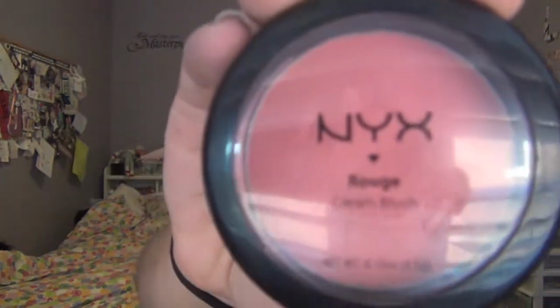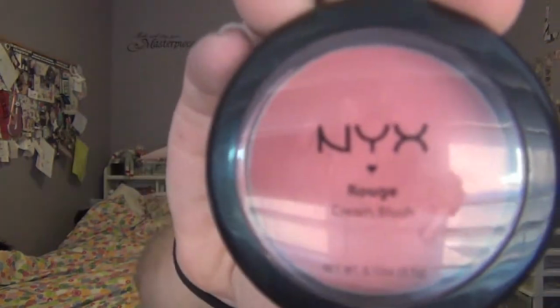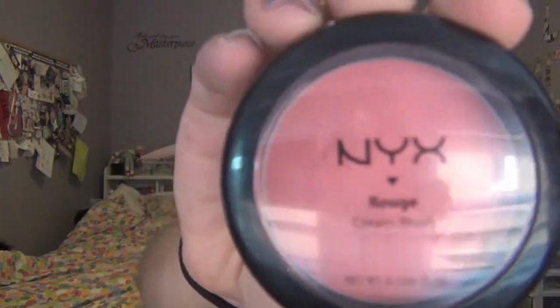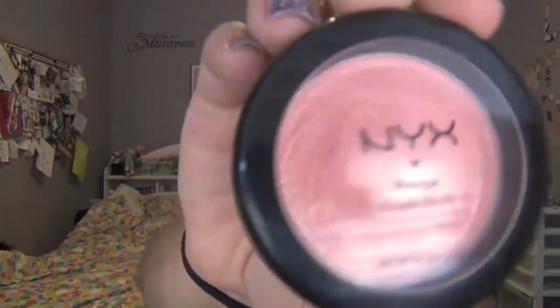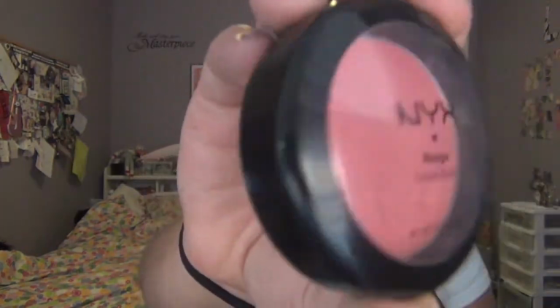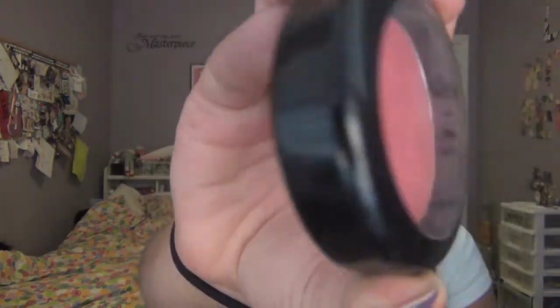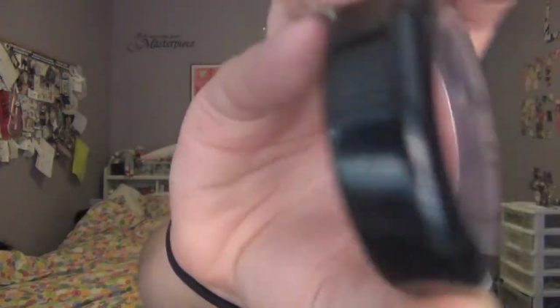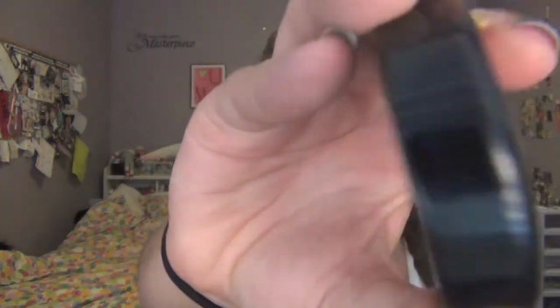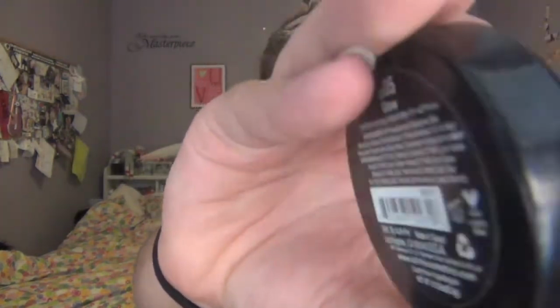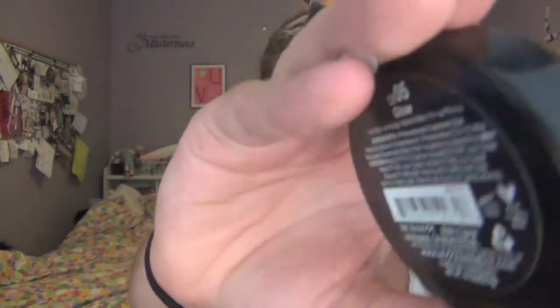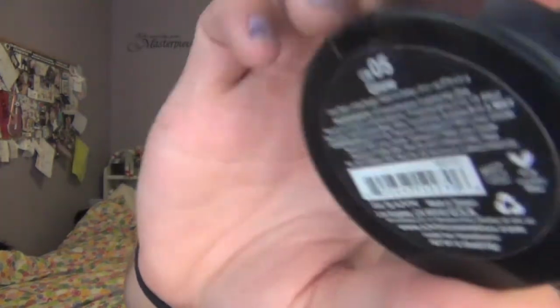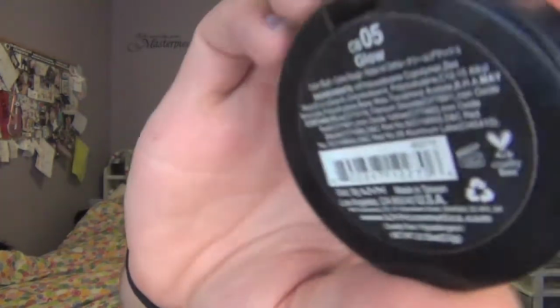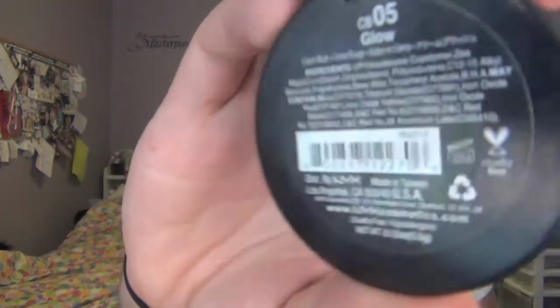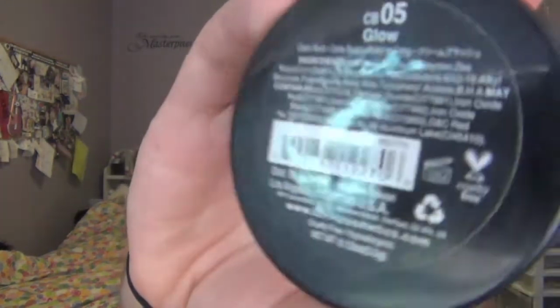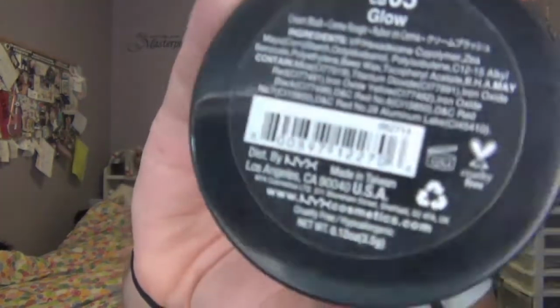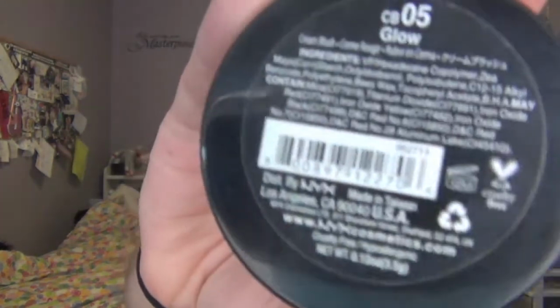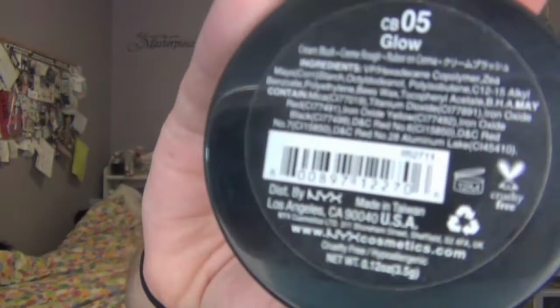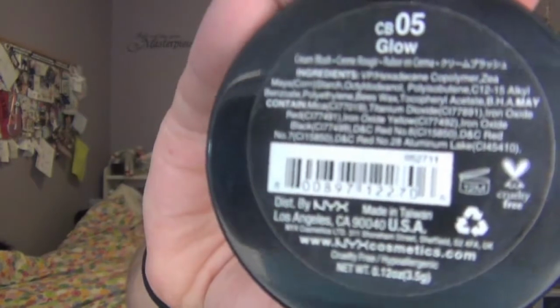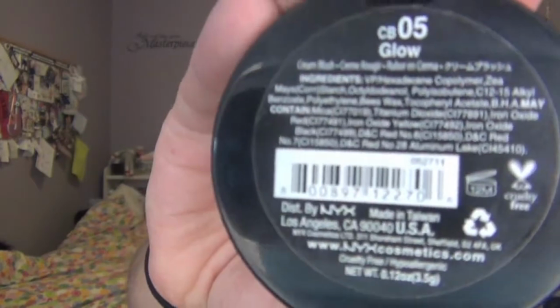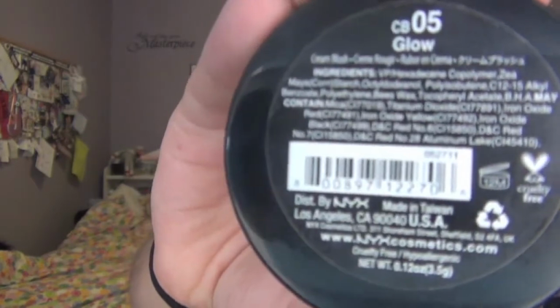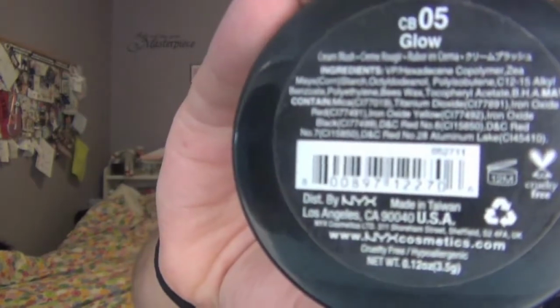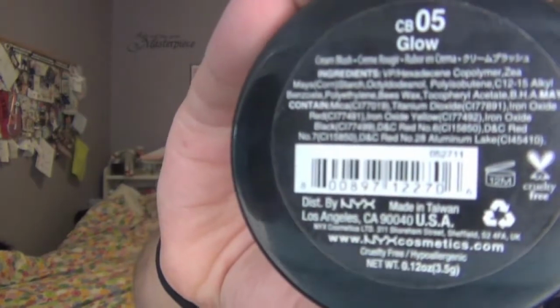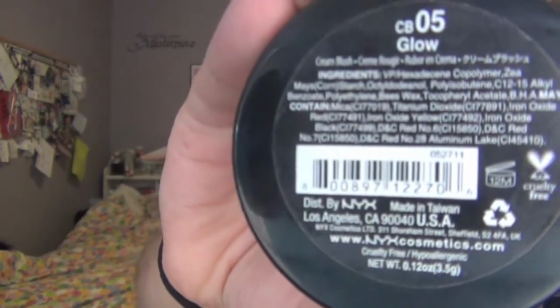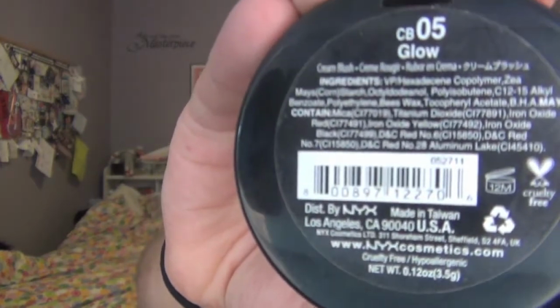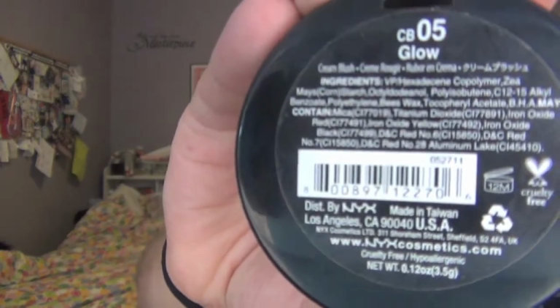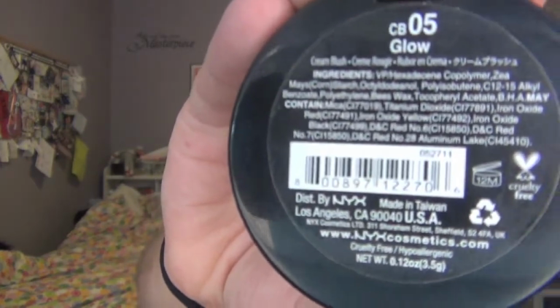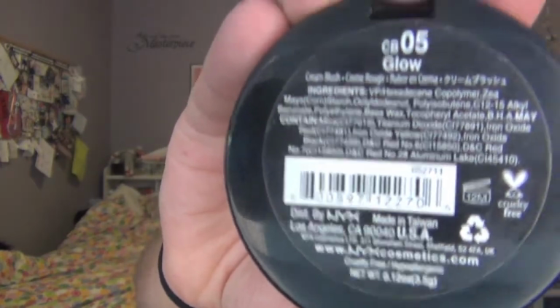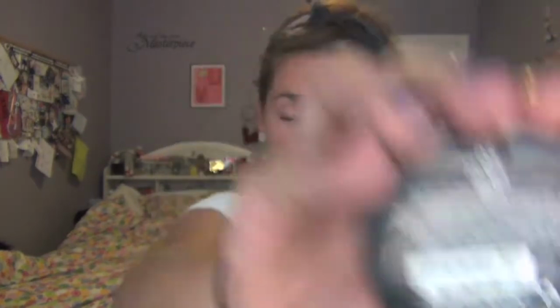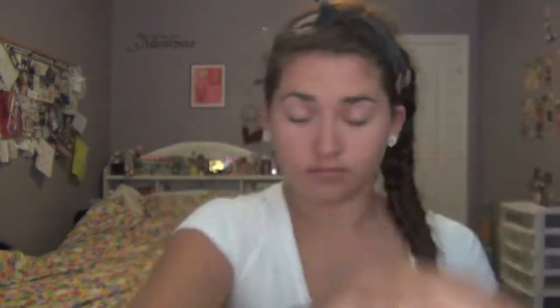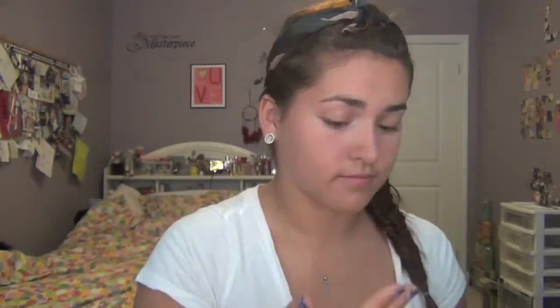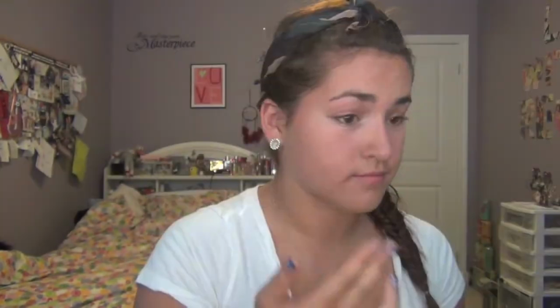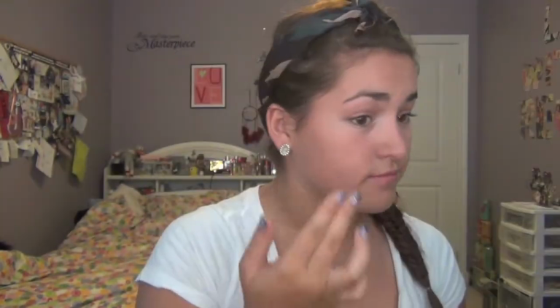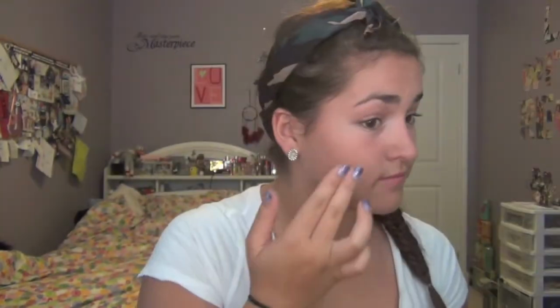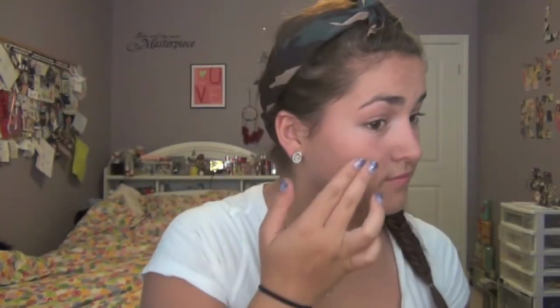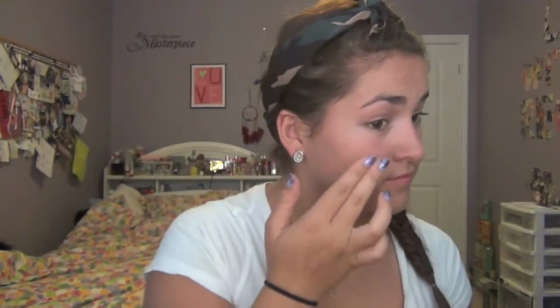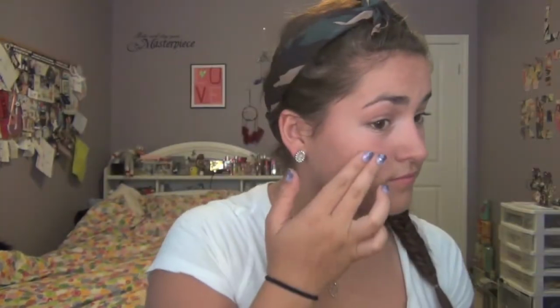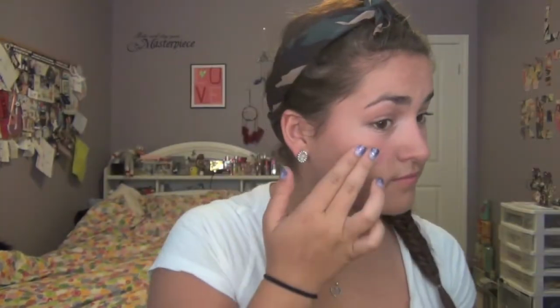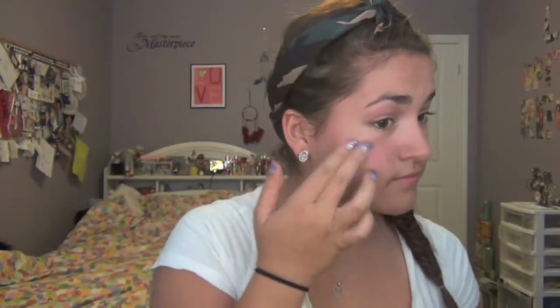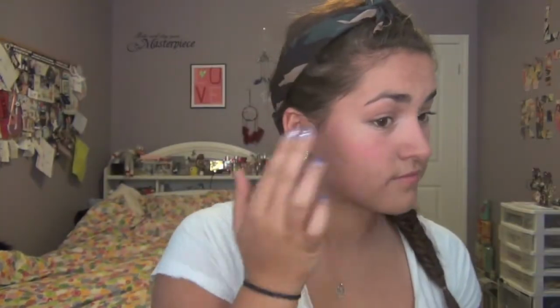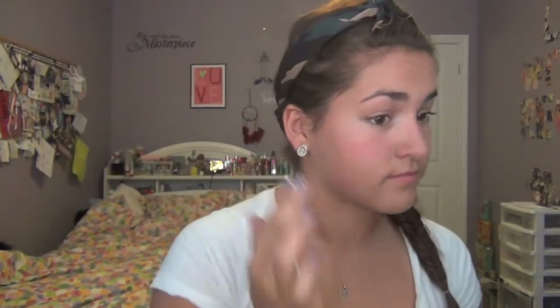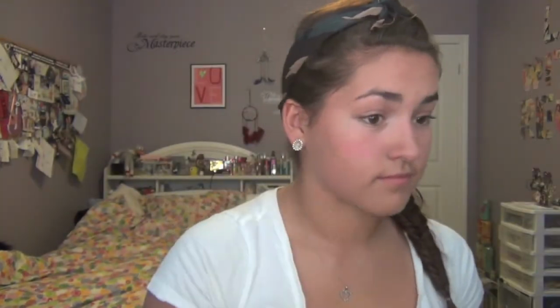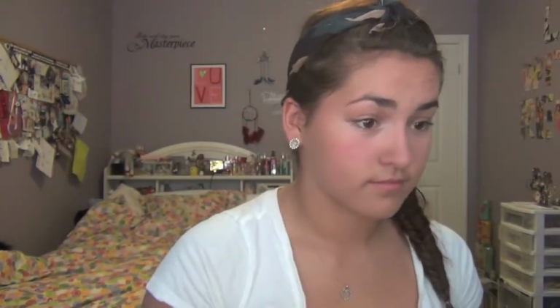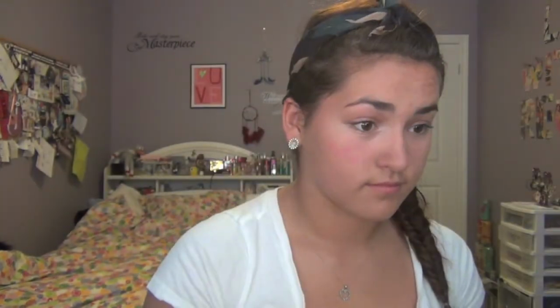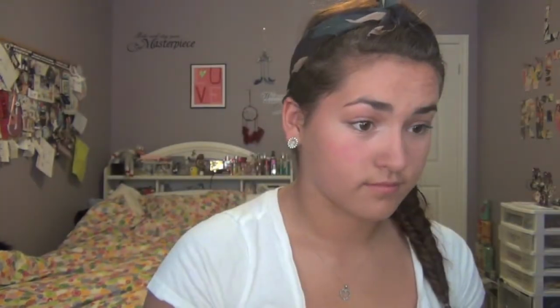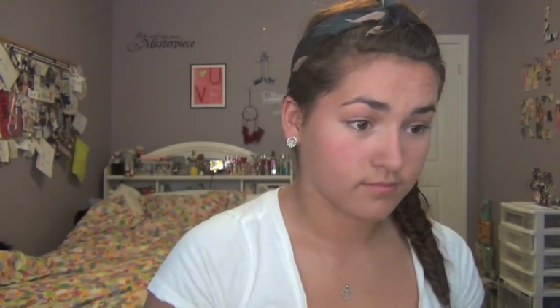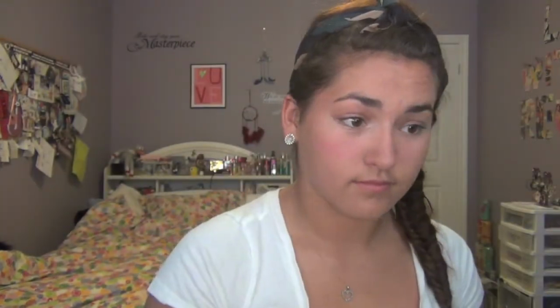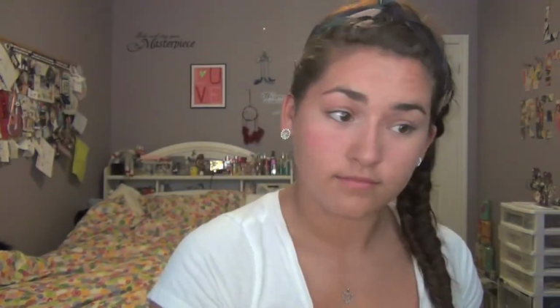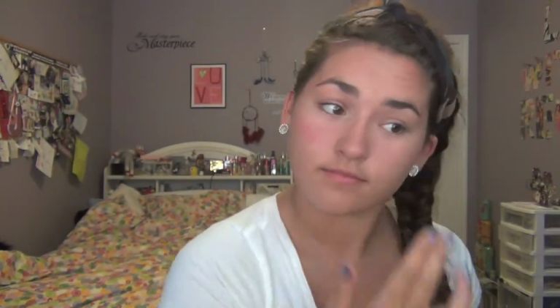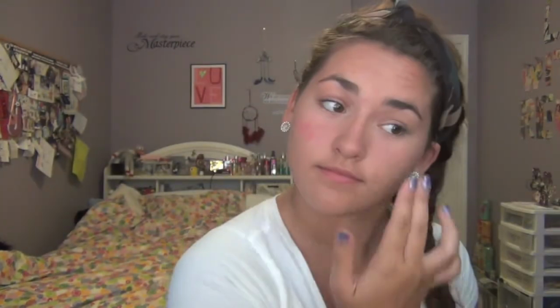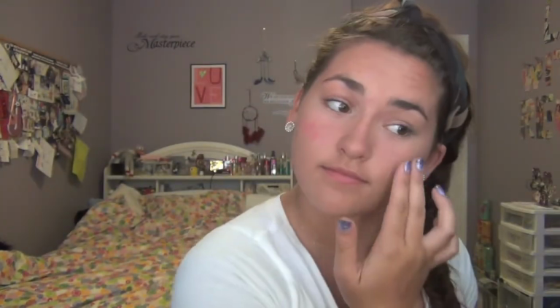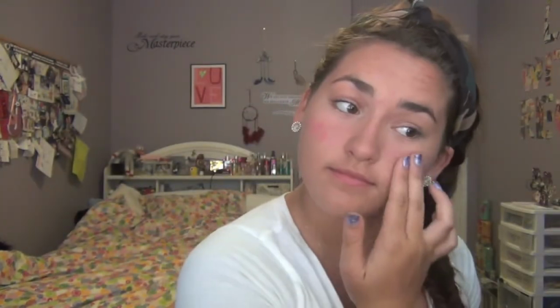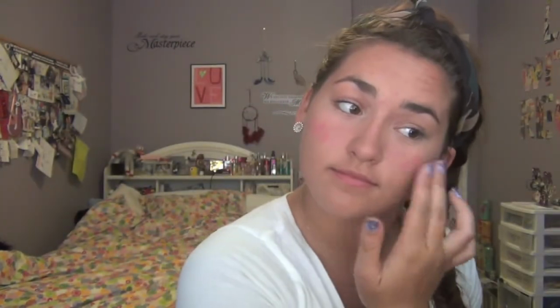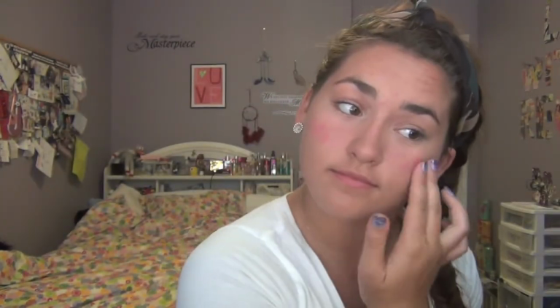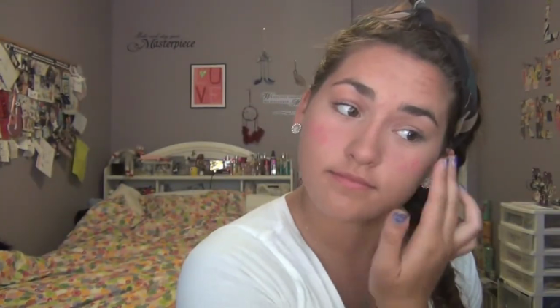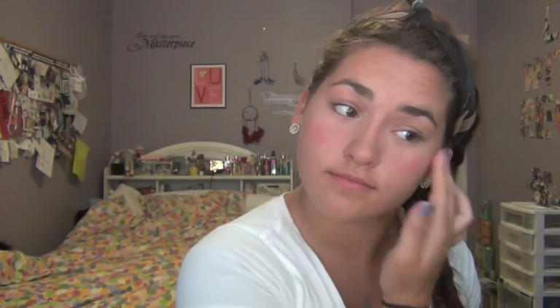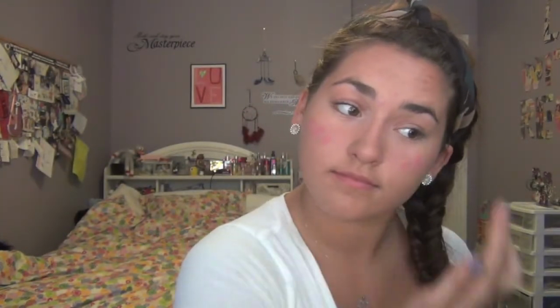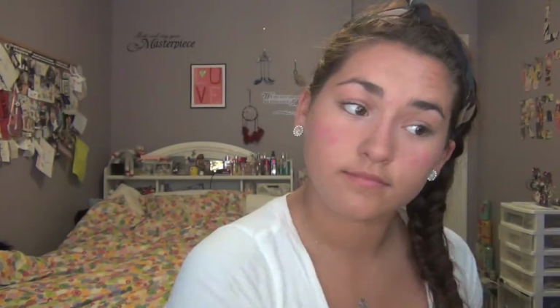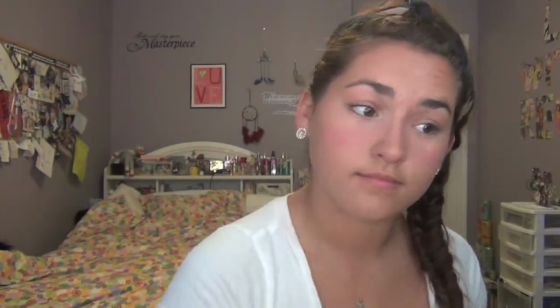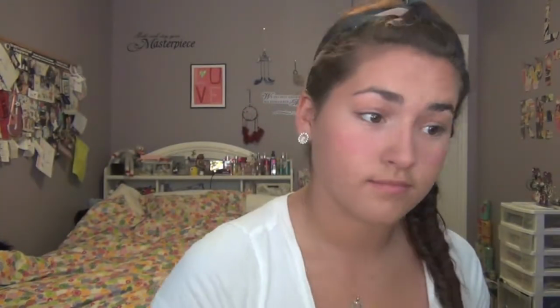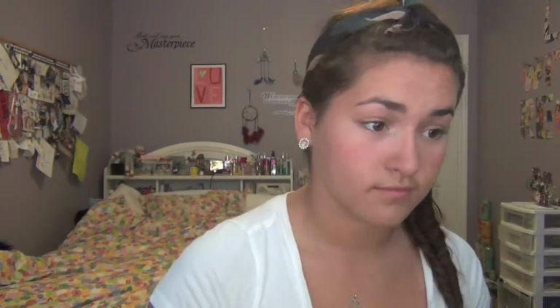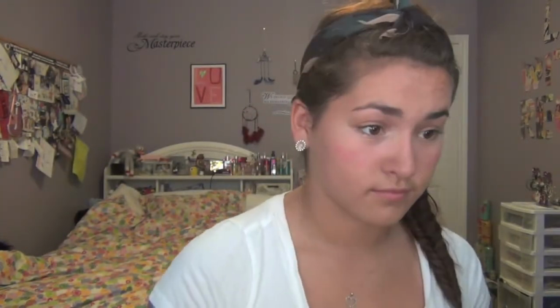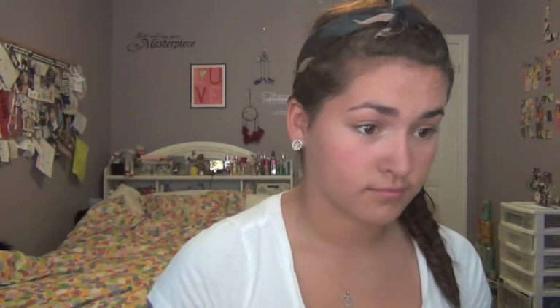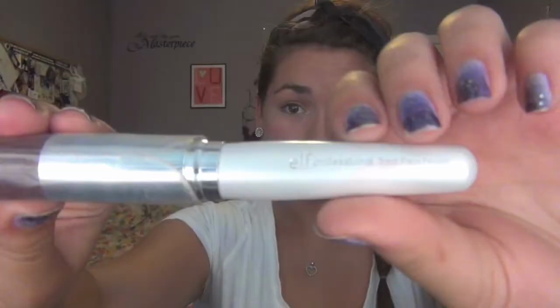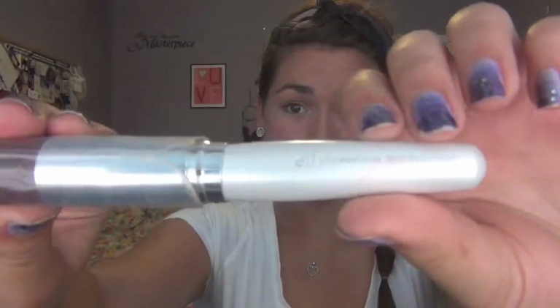For blush, I'm using NYX Cream Blush in the shade Glow and I'm going to dot that on my cheeks and blend it out using the E.L.F. Professional Total Face Brush.